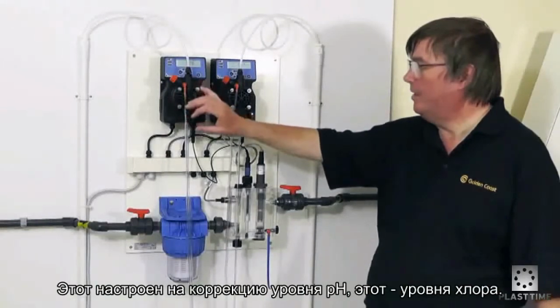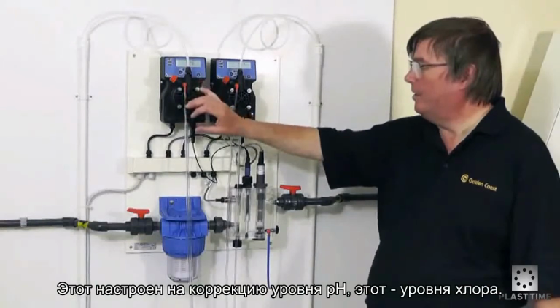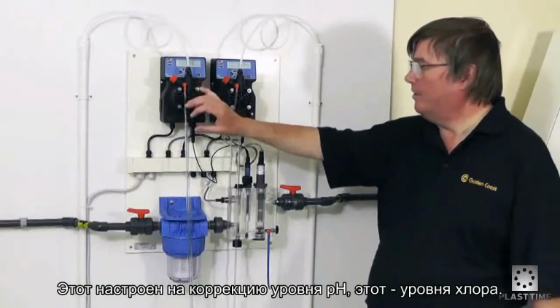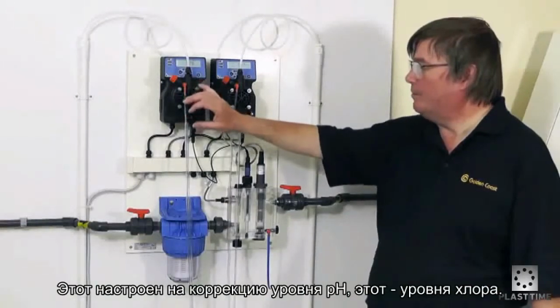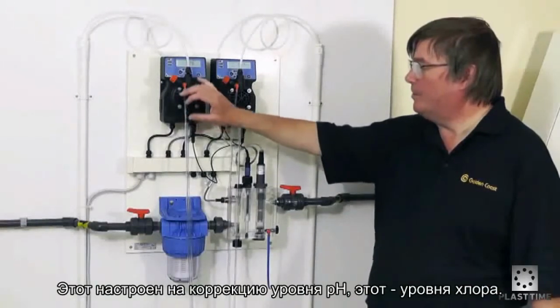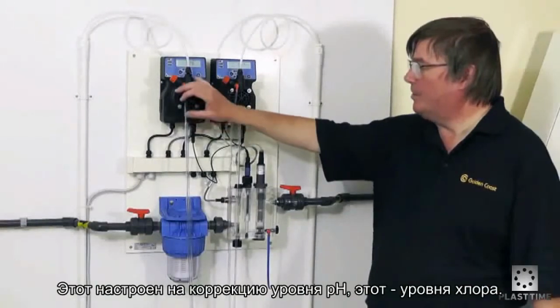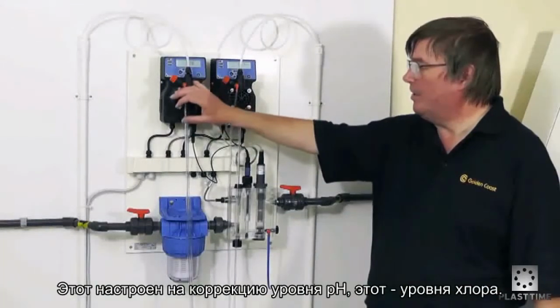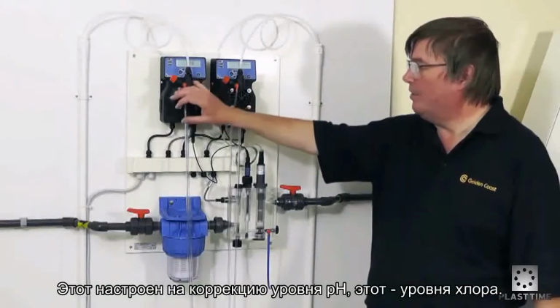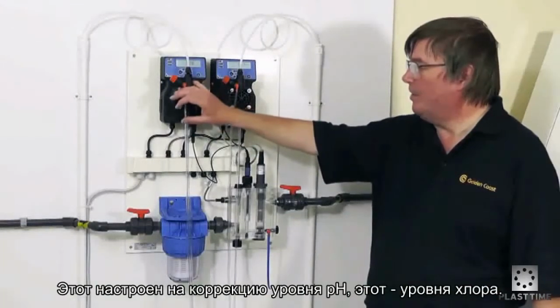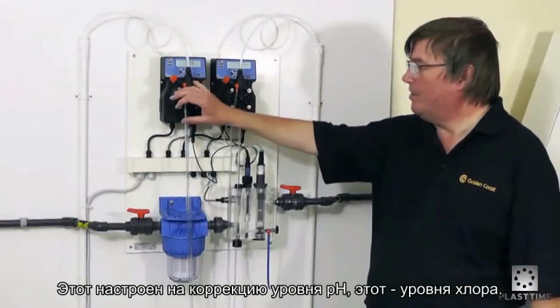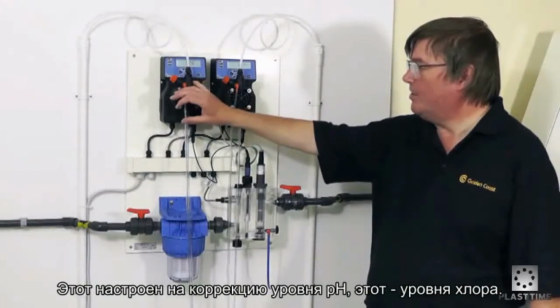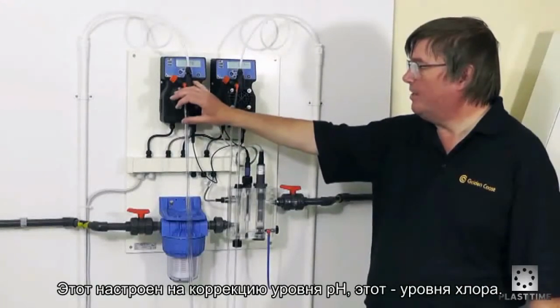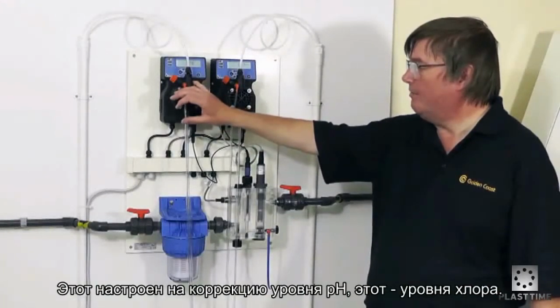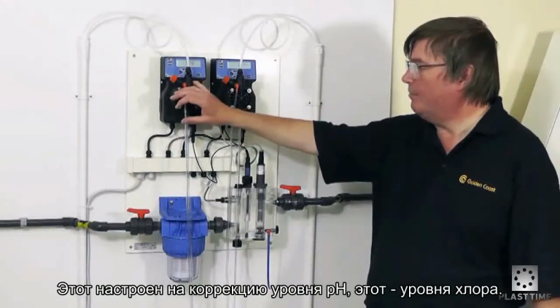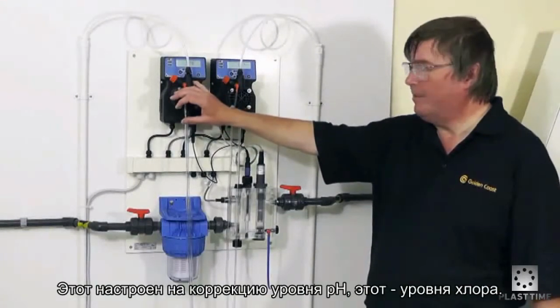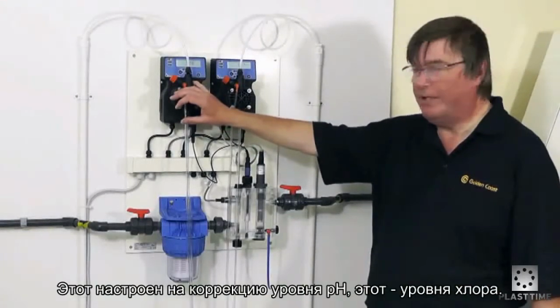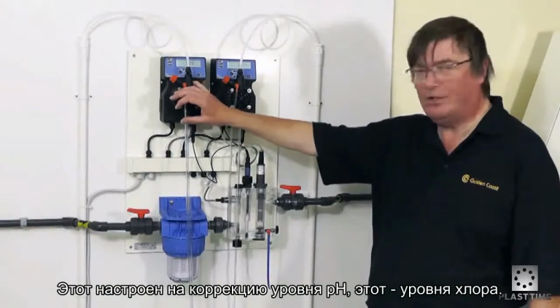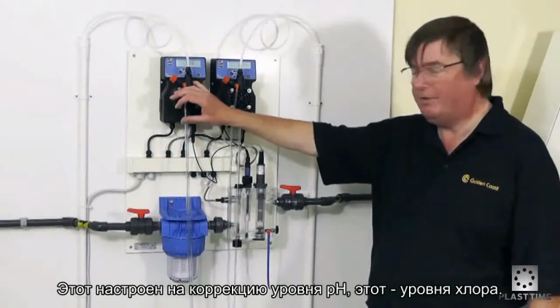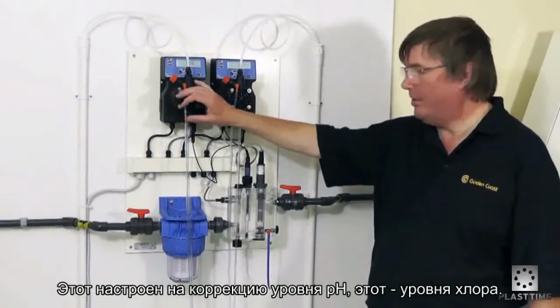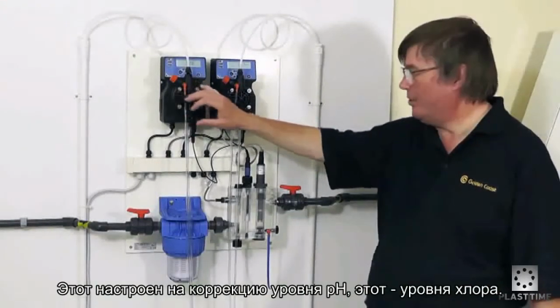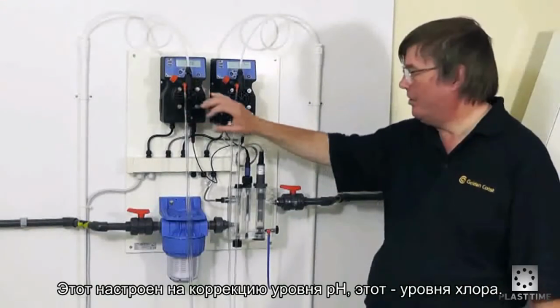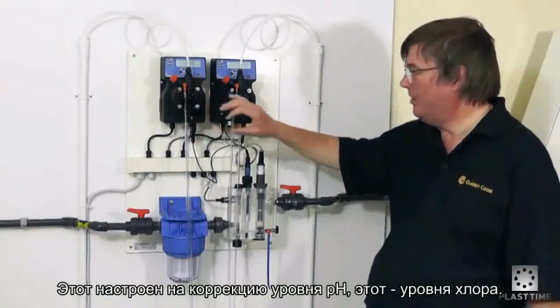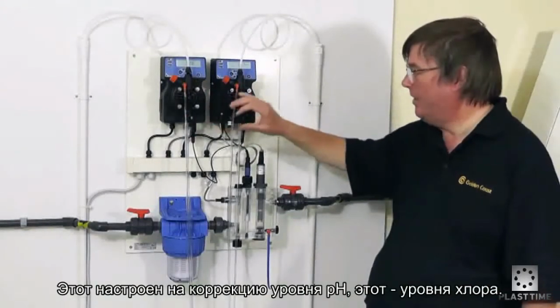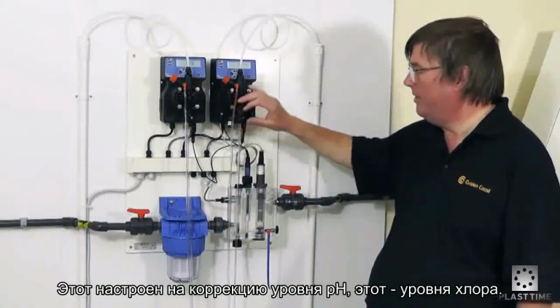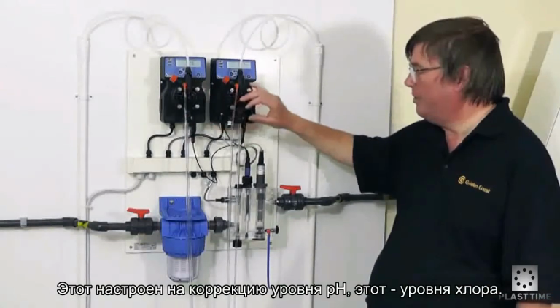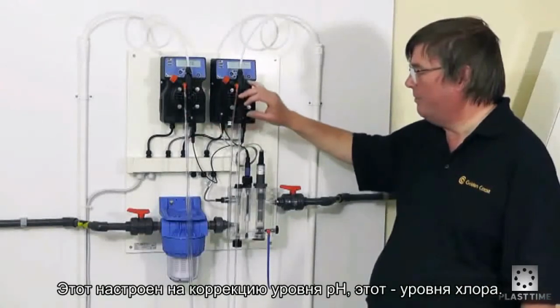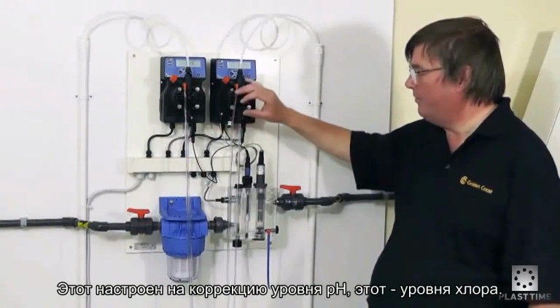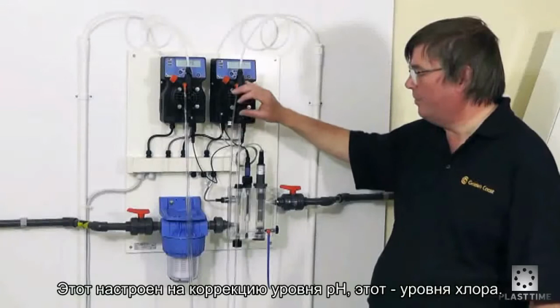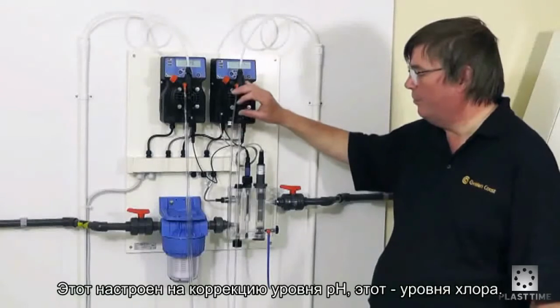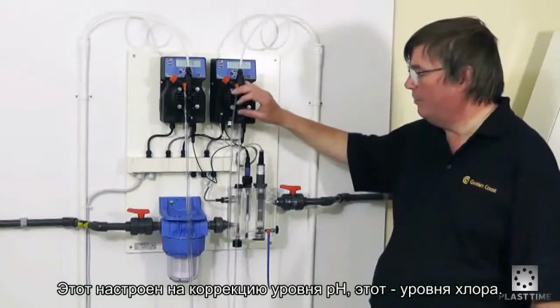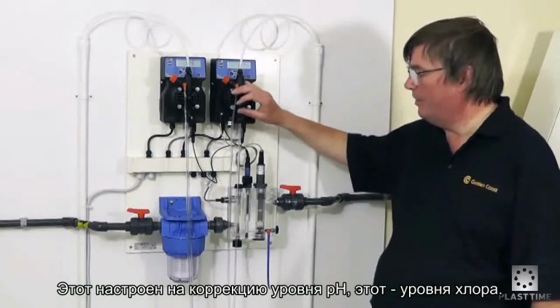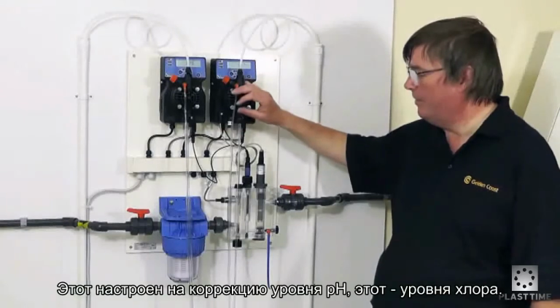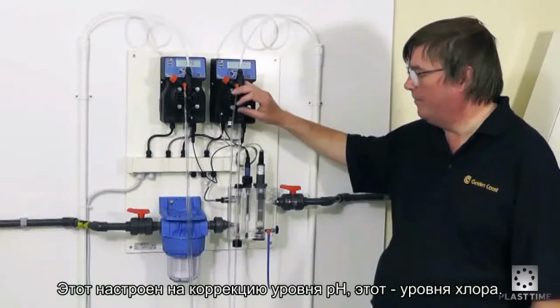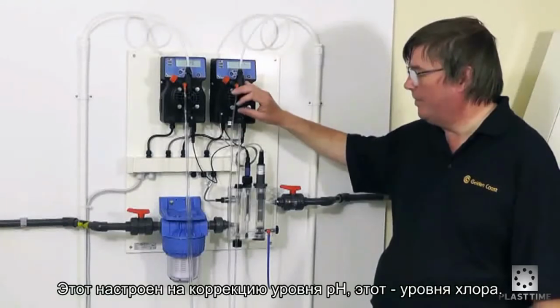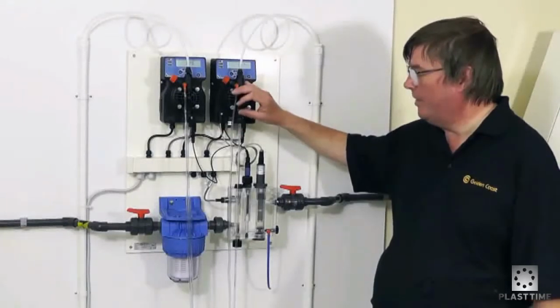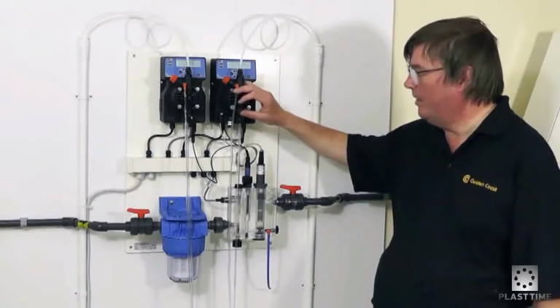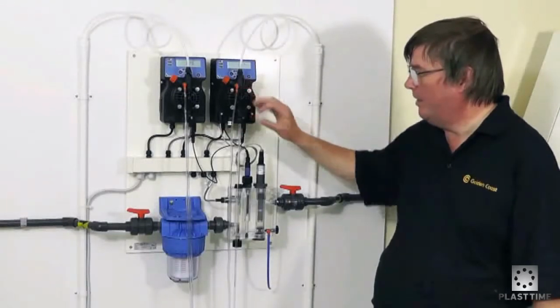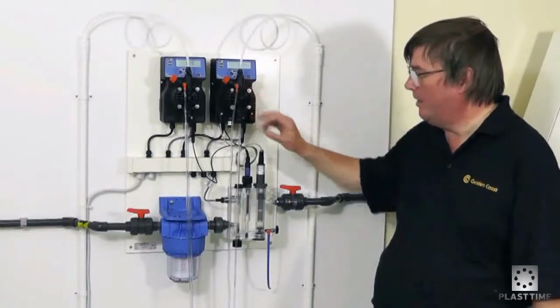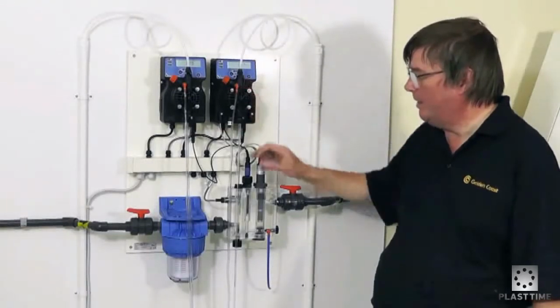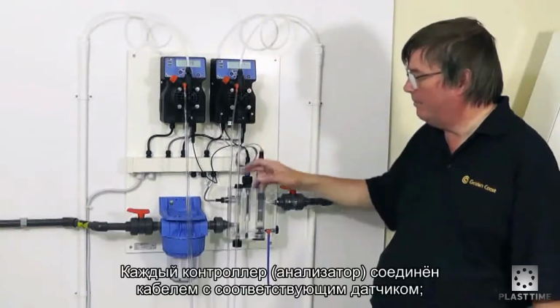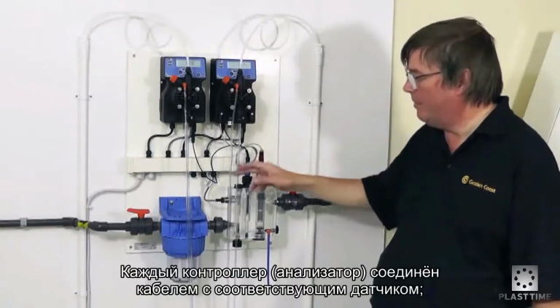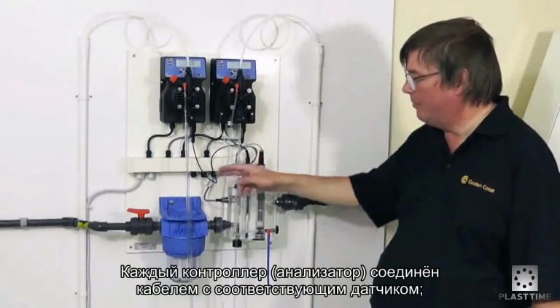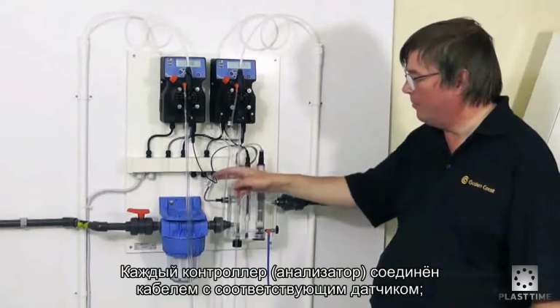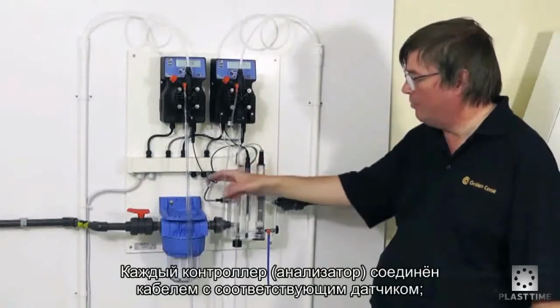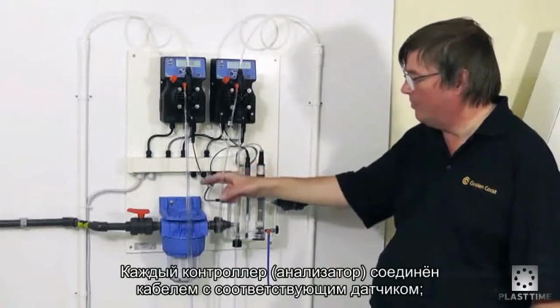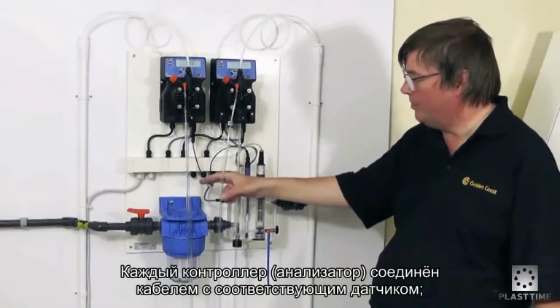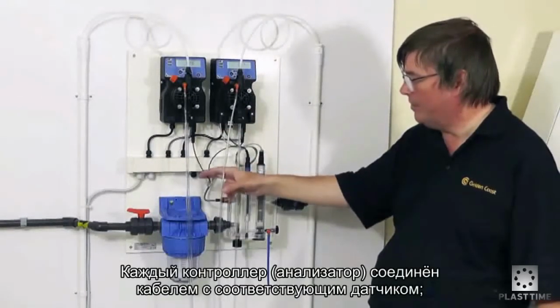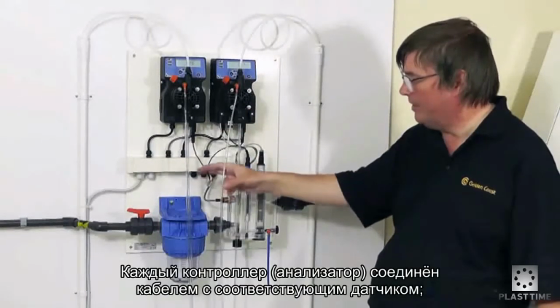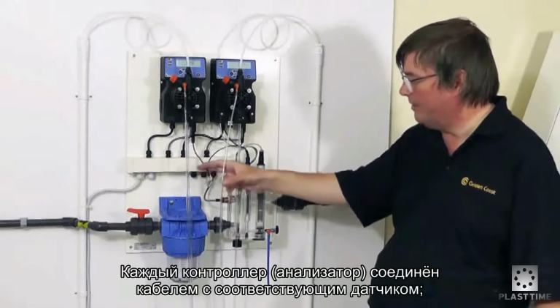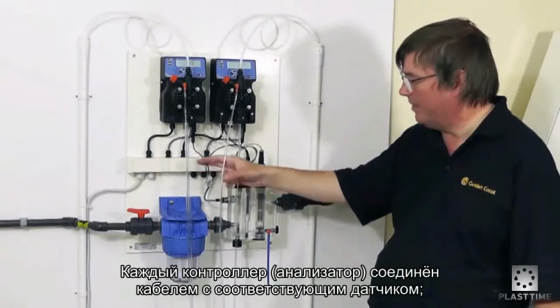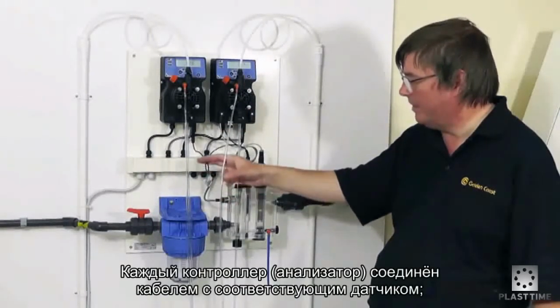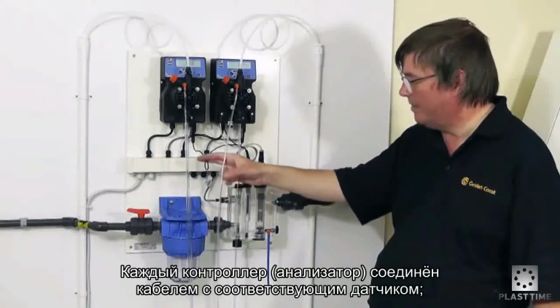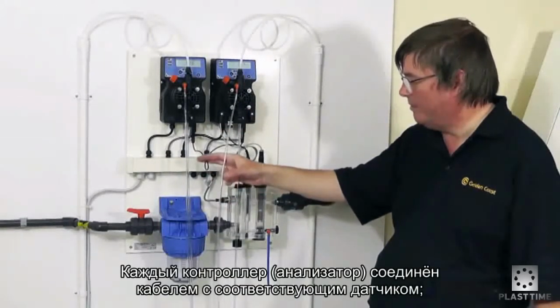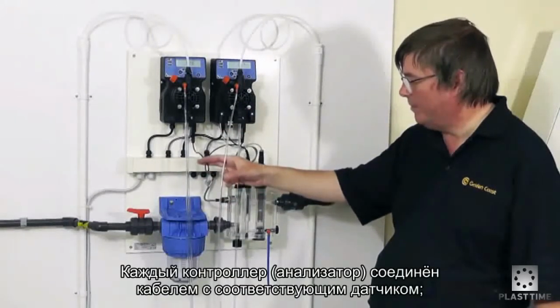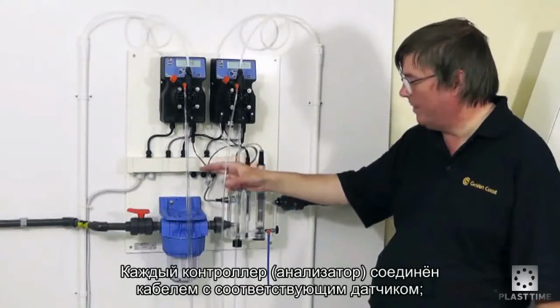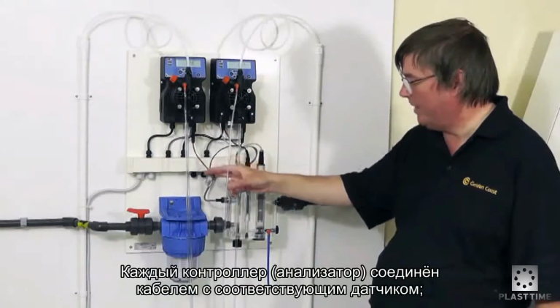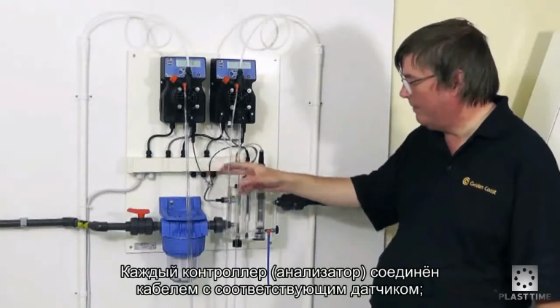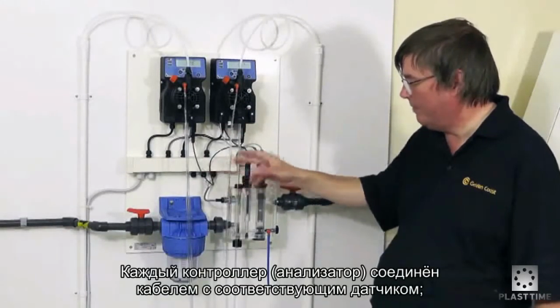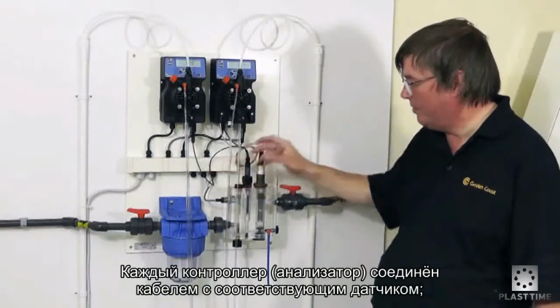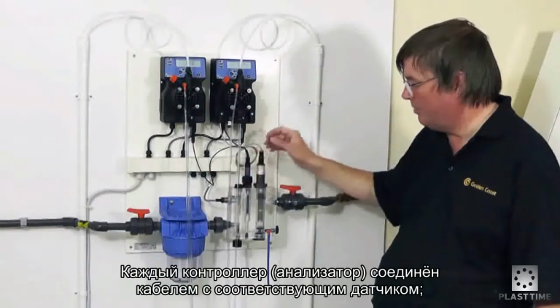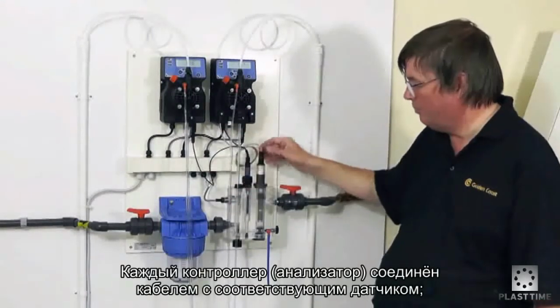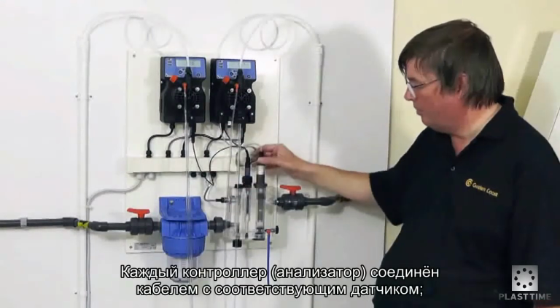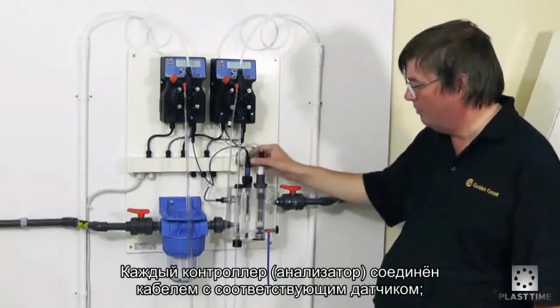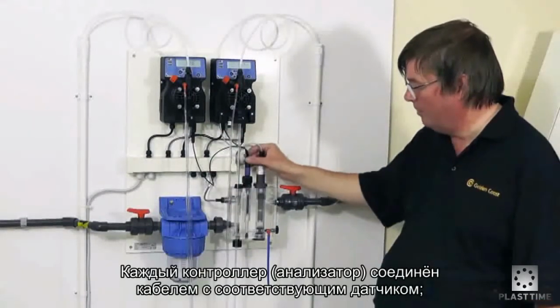This particular one is set up for pH correction and this one for chlorine, and the pump controllers underneath are connected by a cable to the probe.